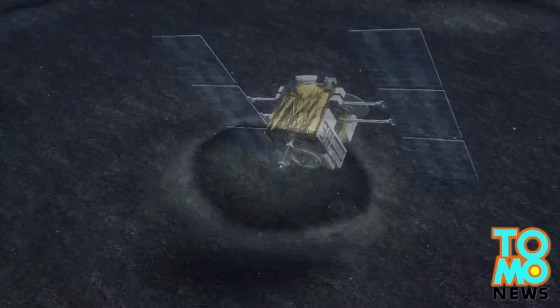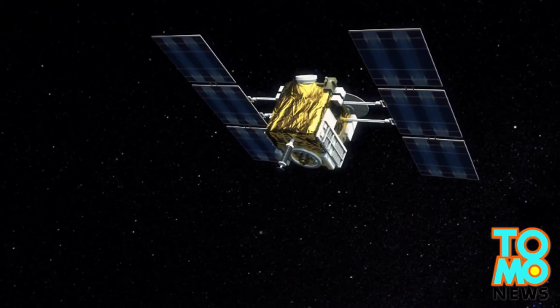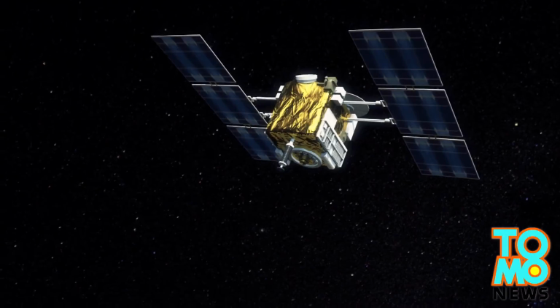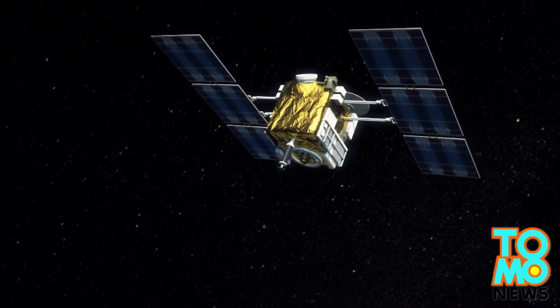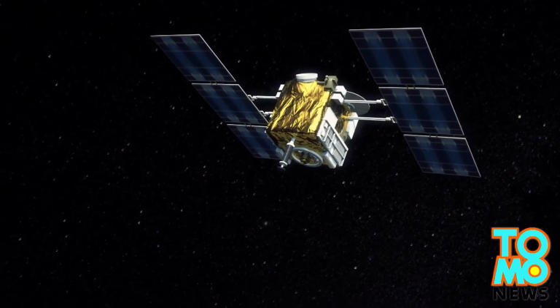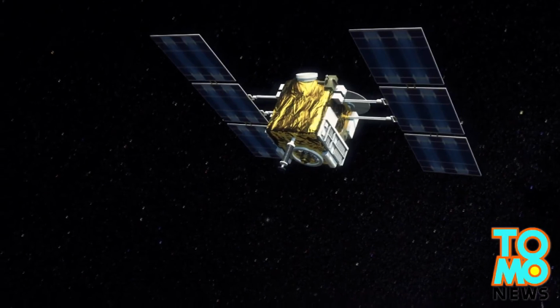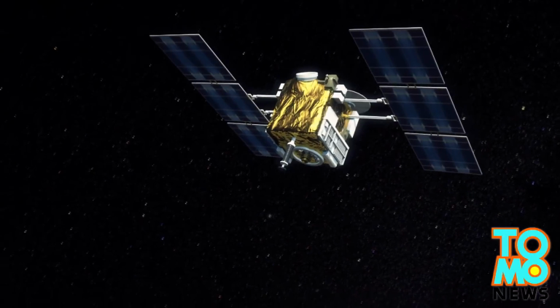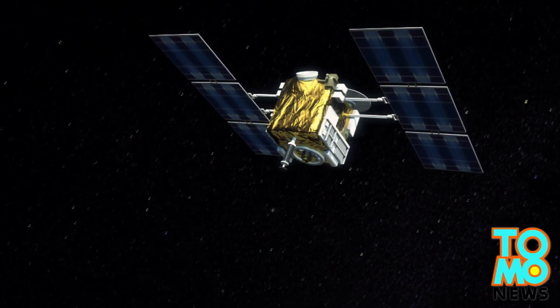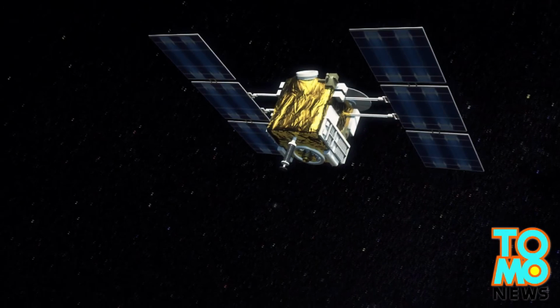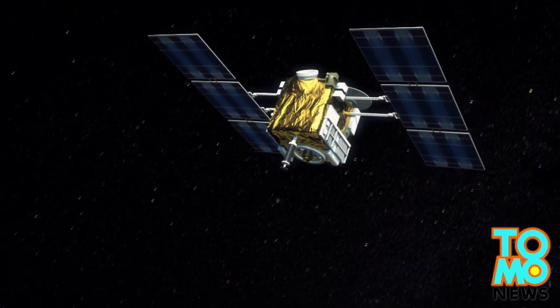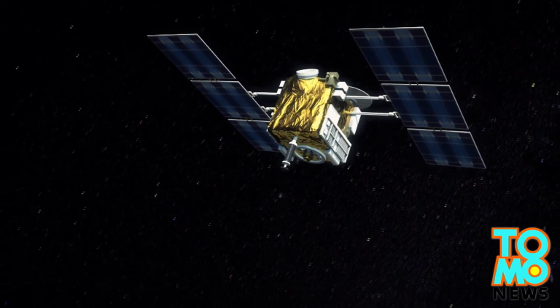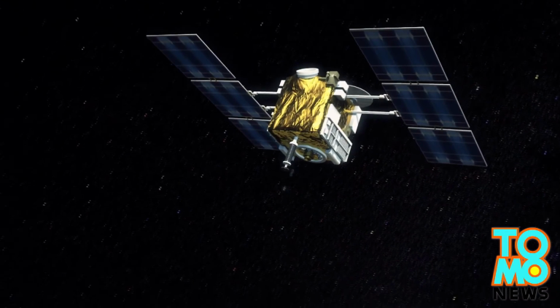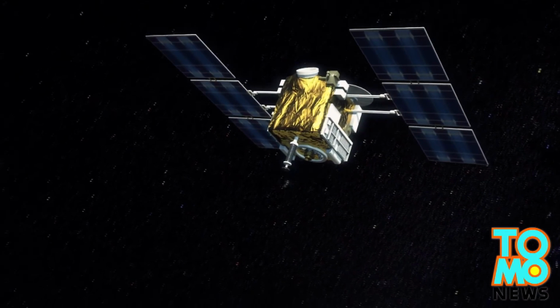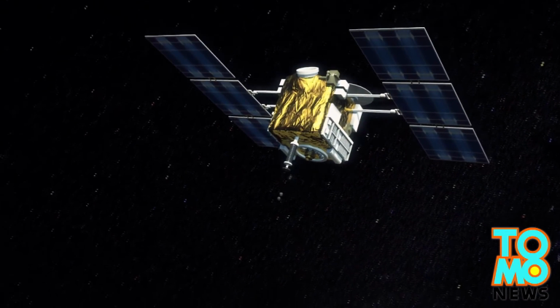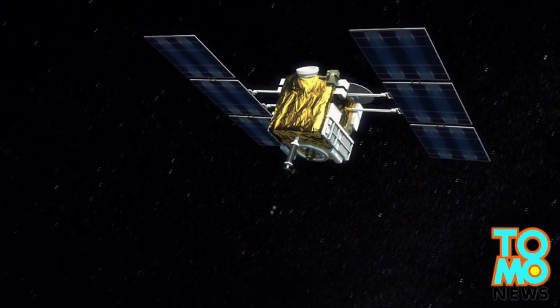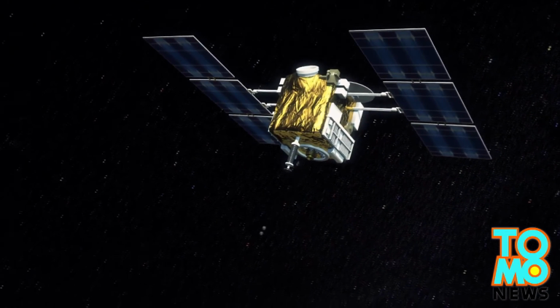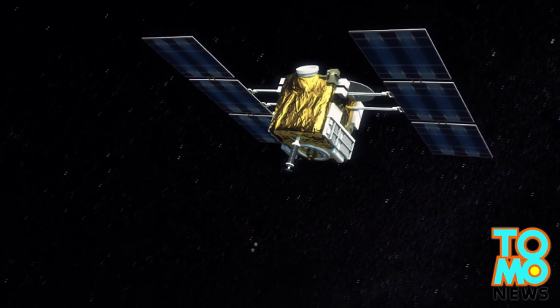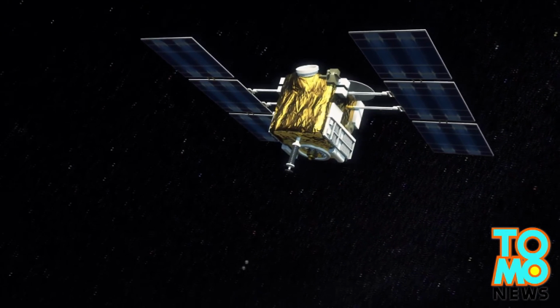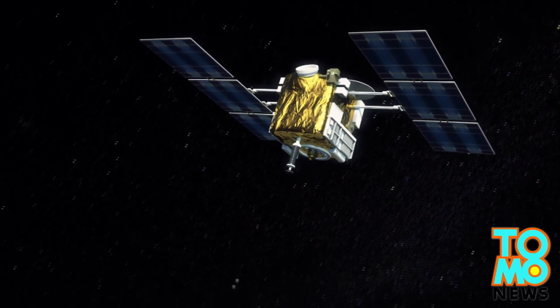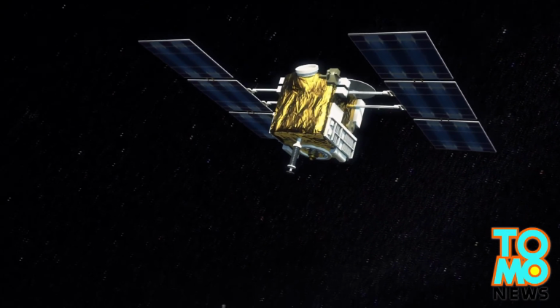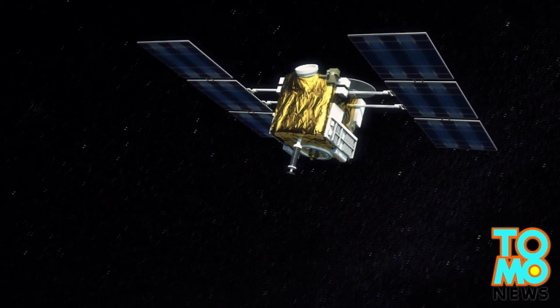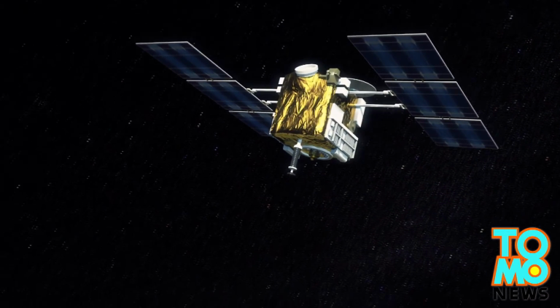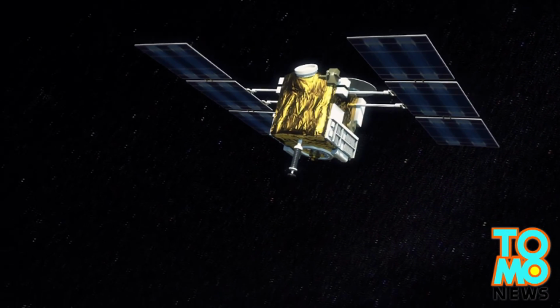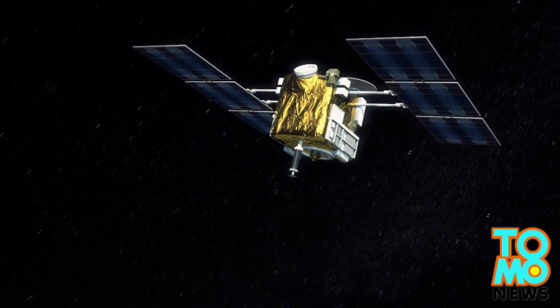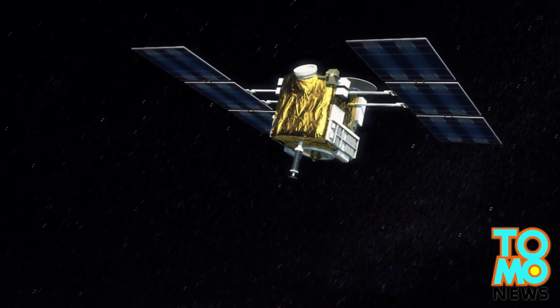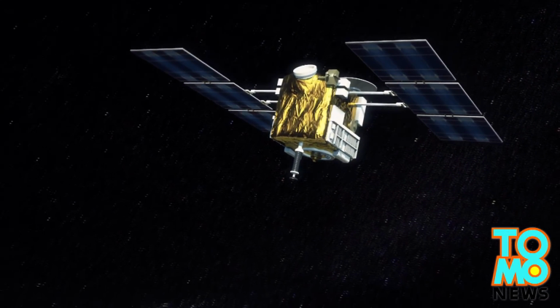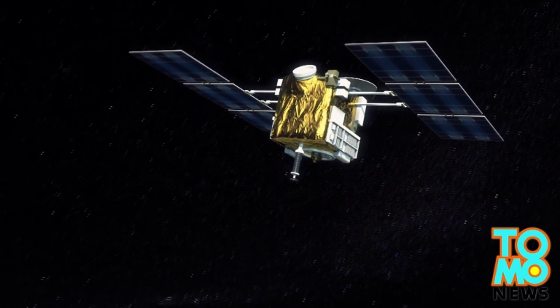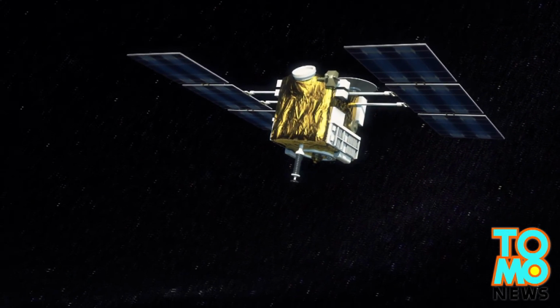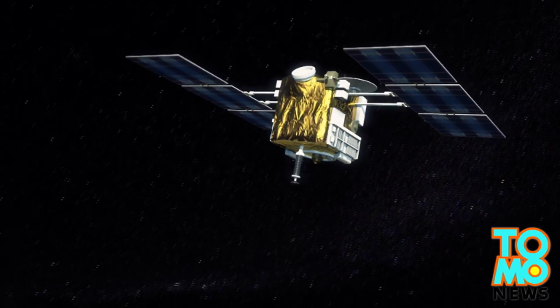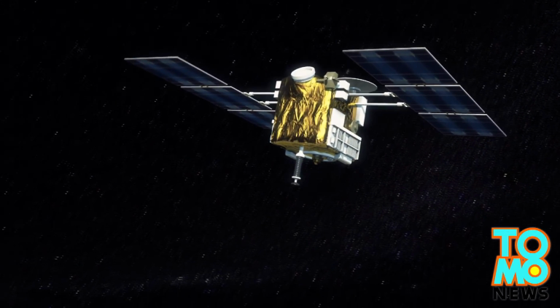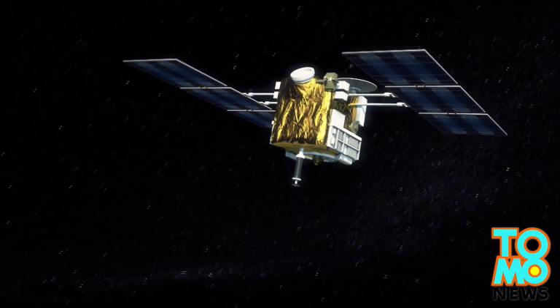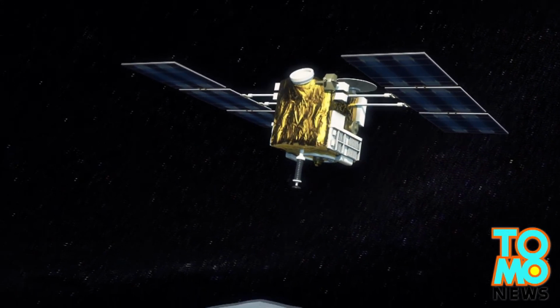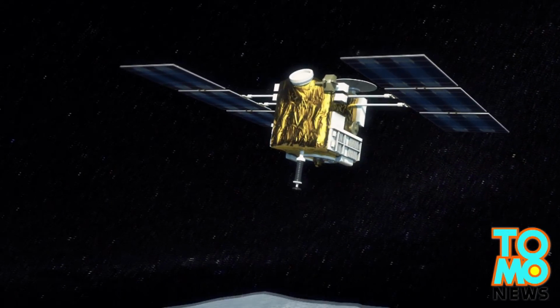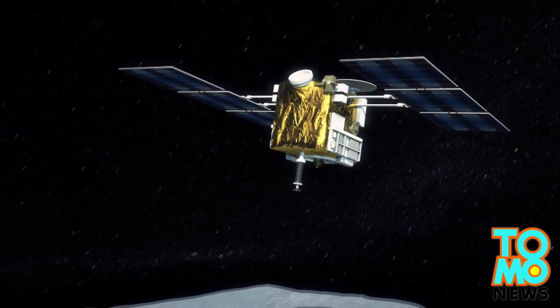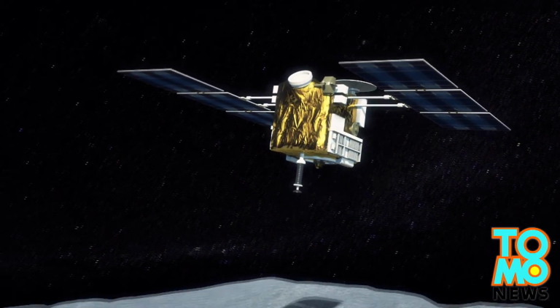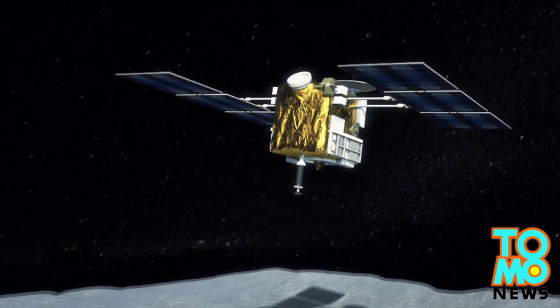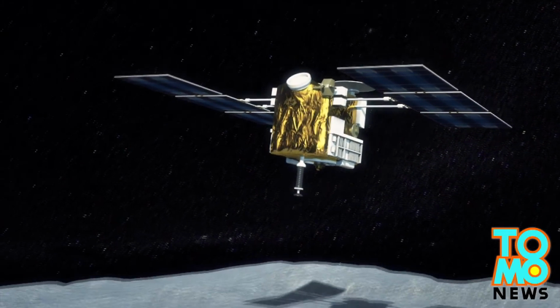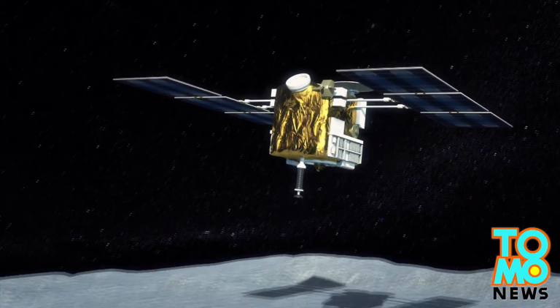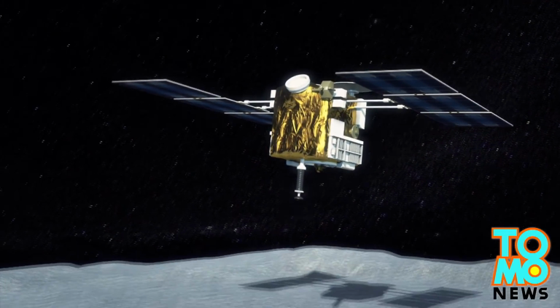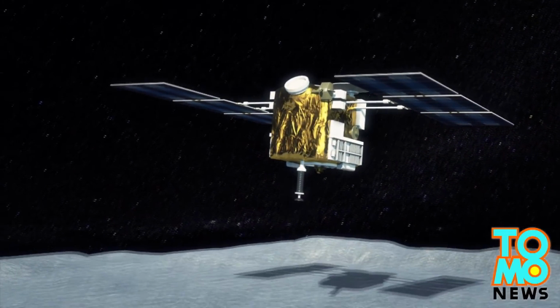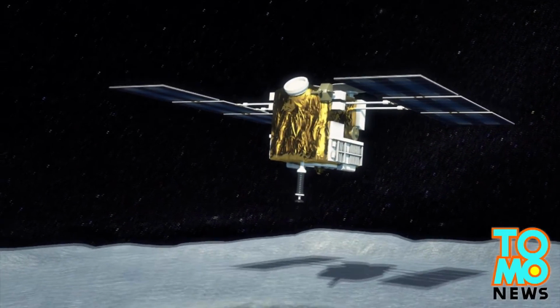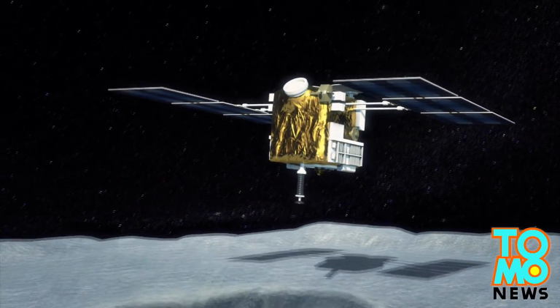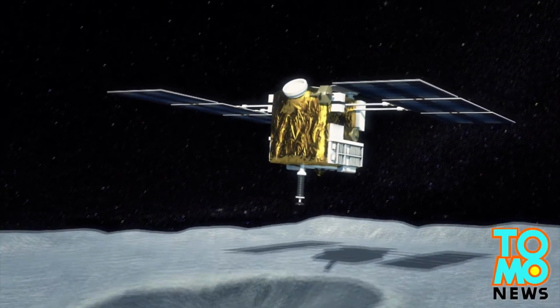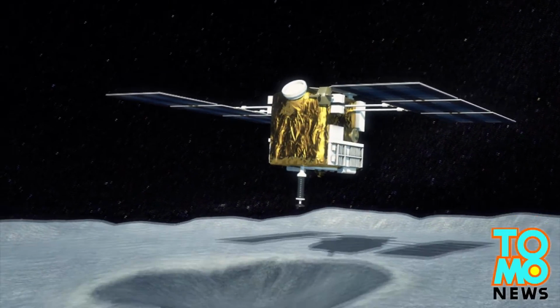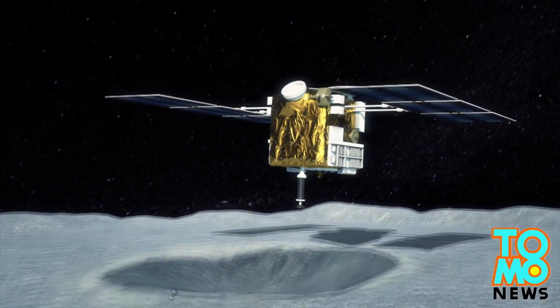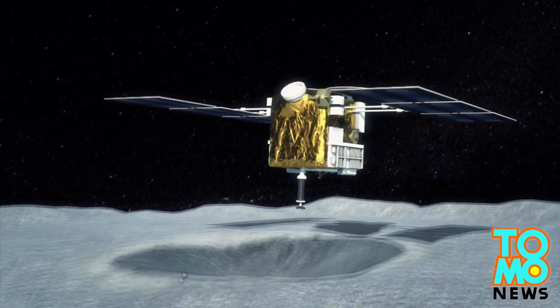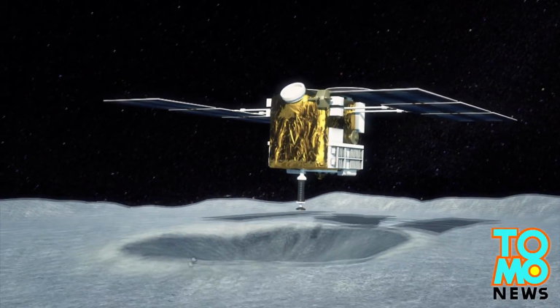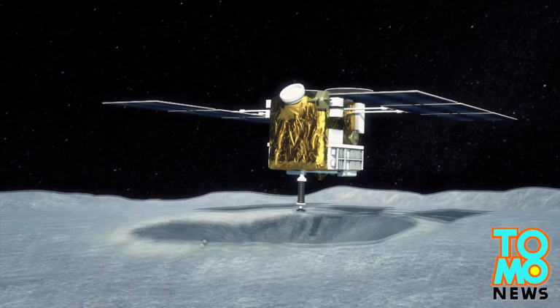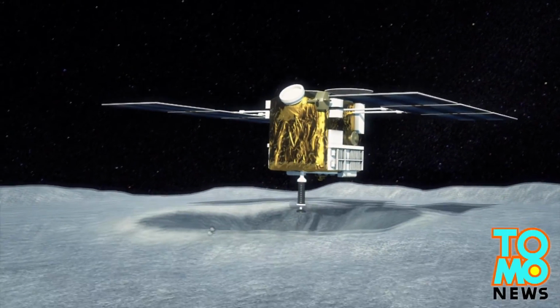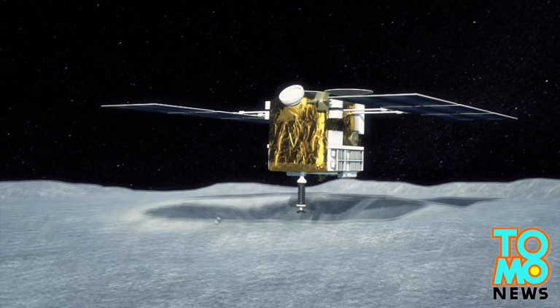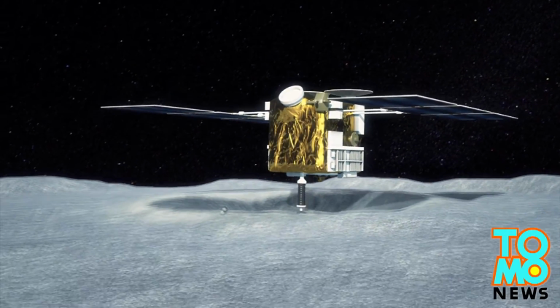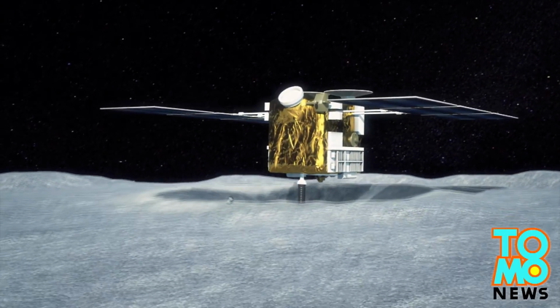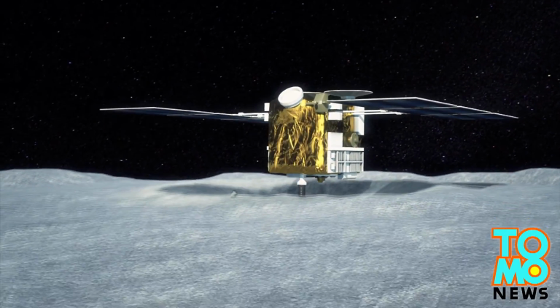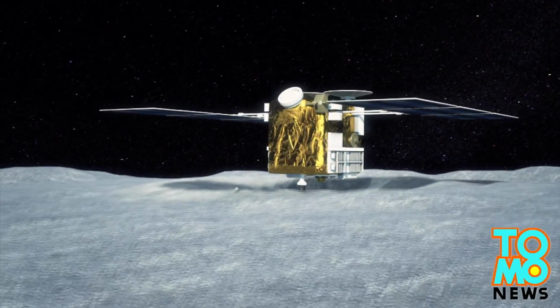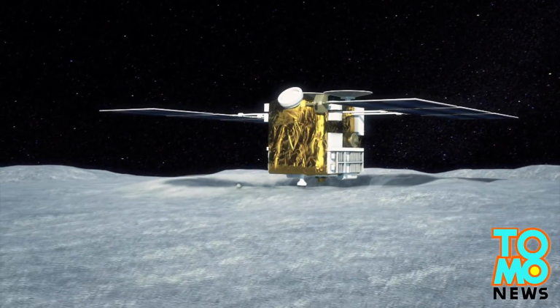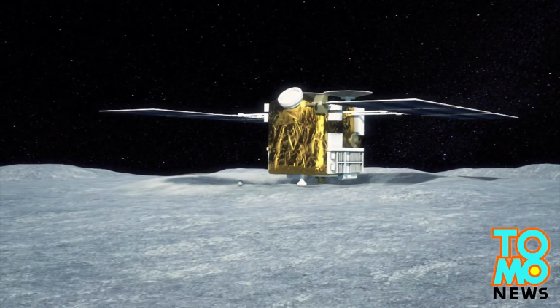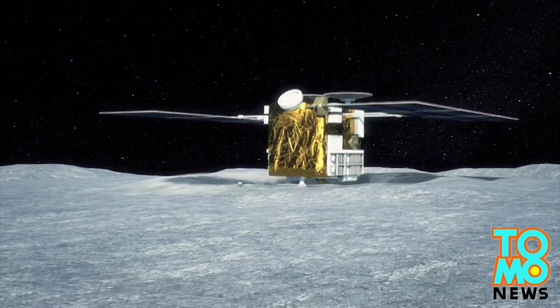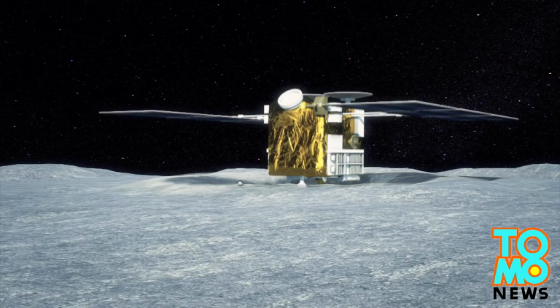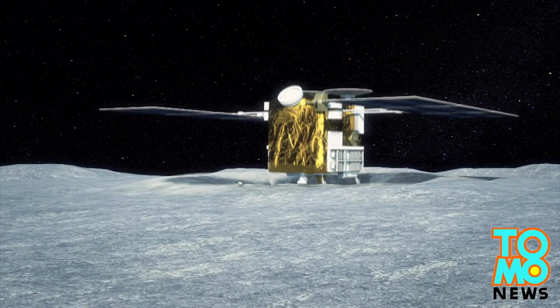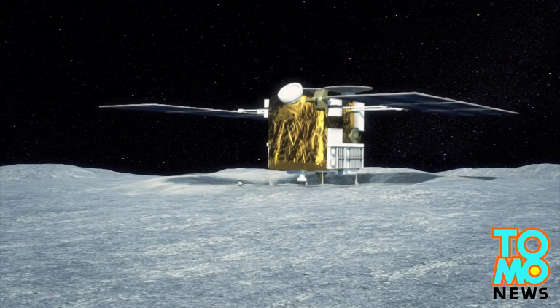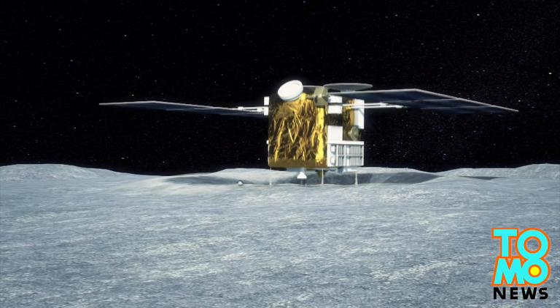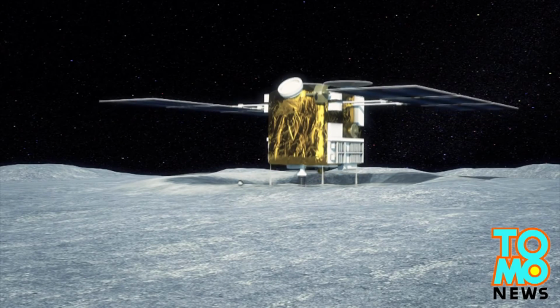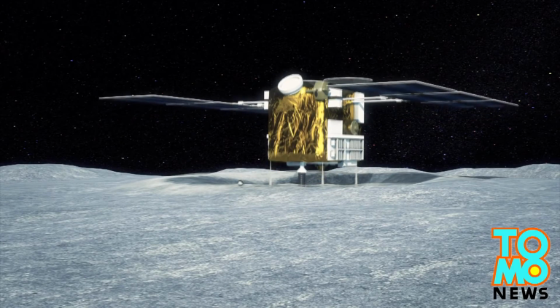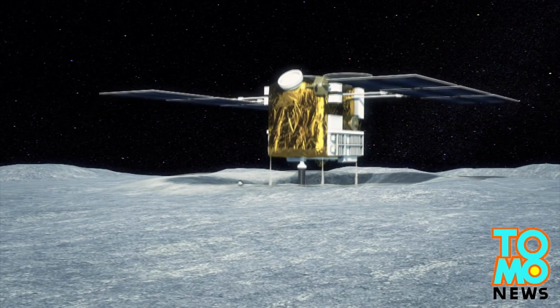To land on the asteroid, Hayabusa-2 will fire one of five target markers that will provide fixed reference points for the spacecraft to land.